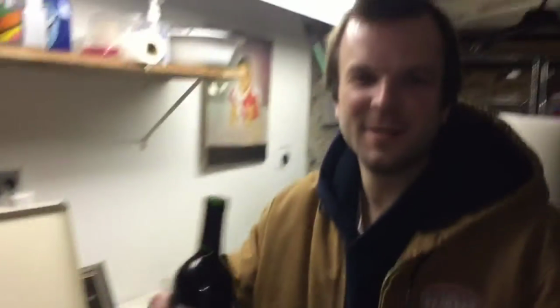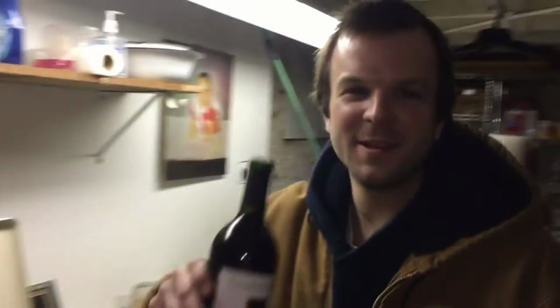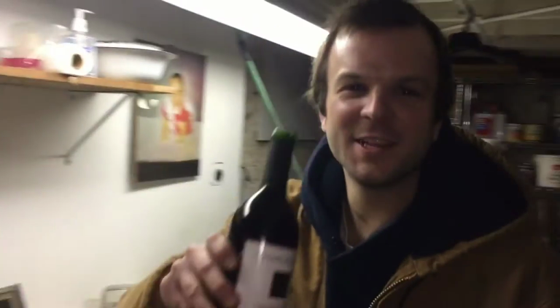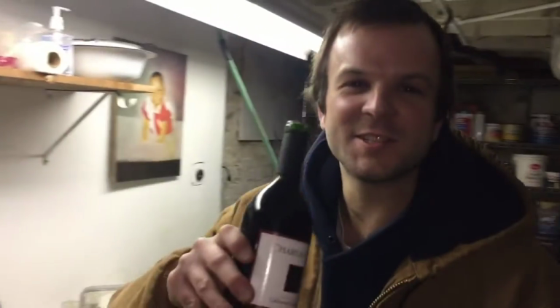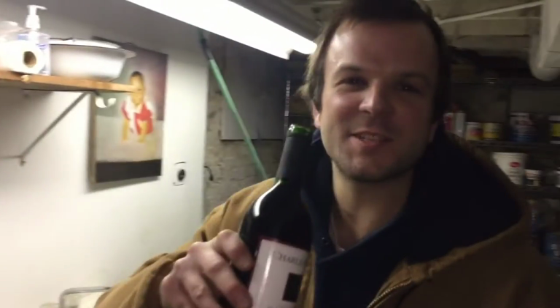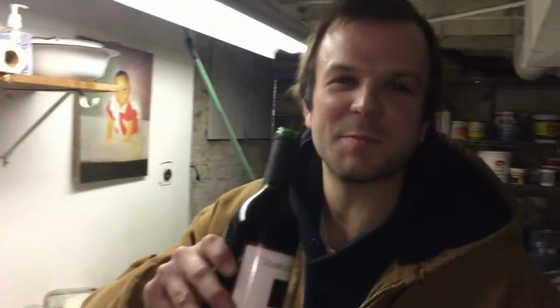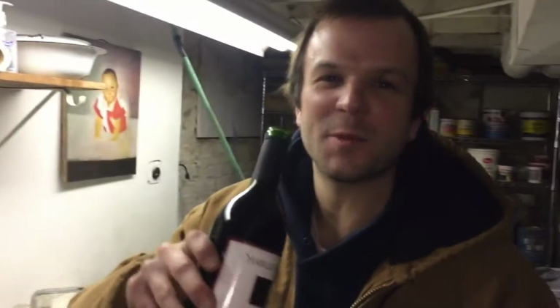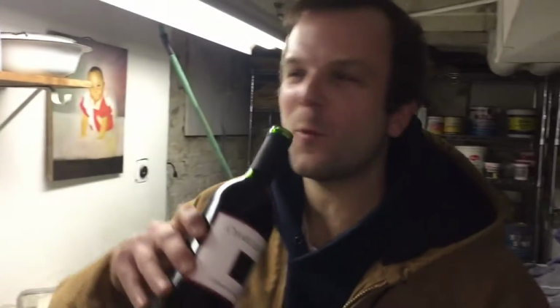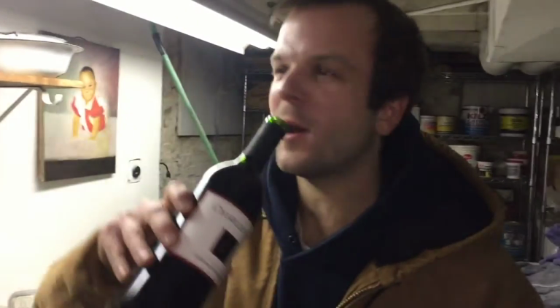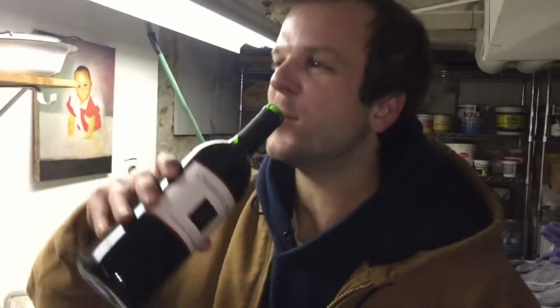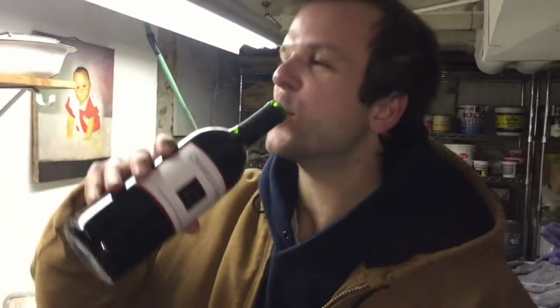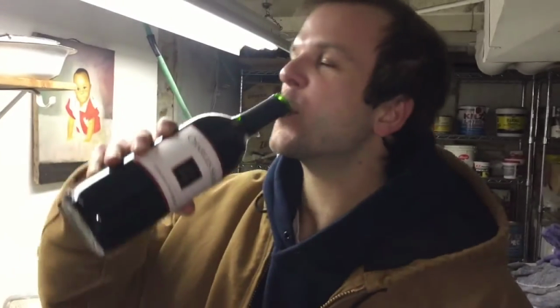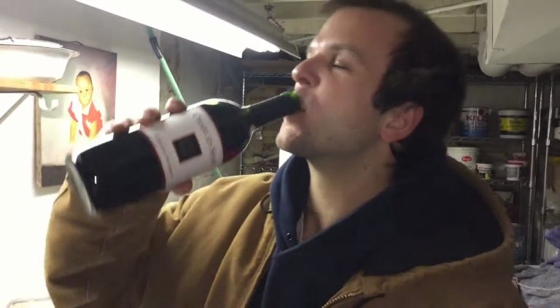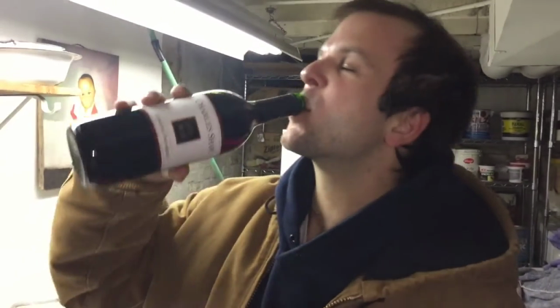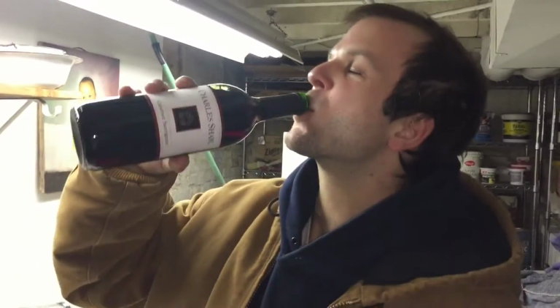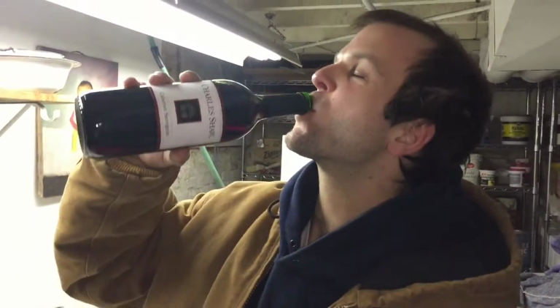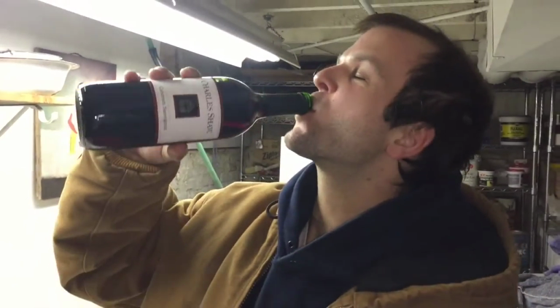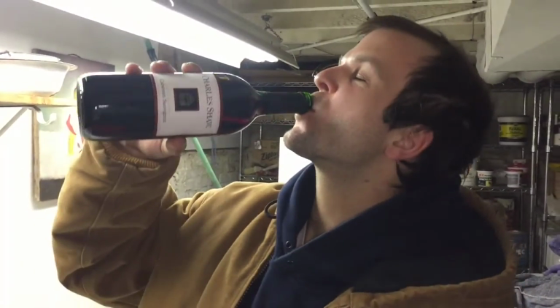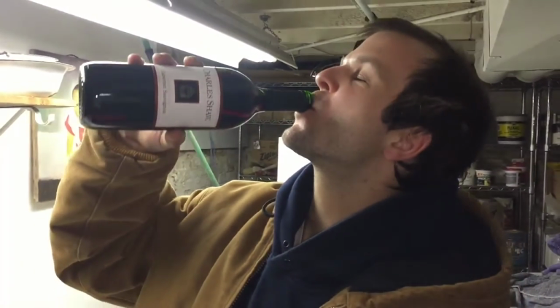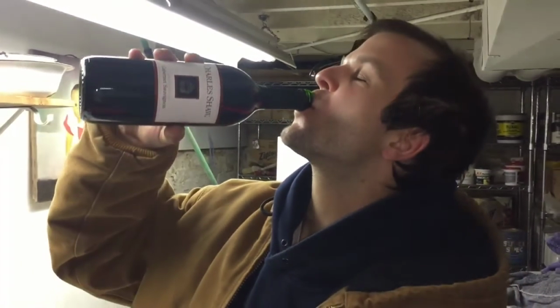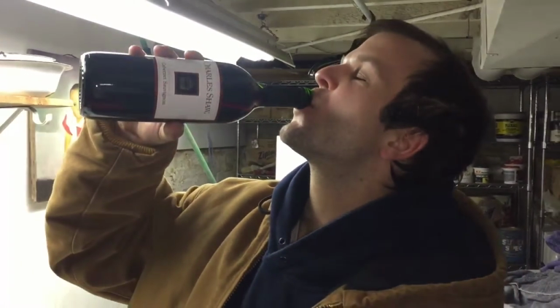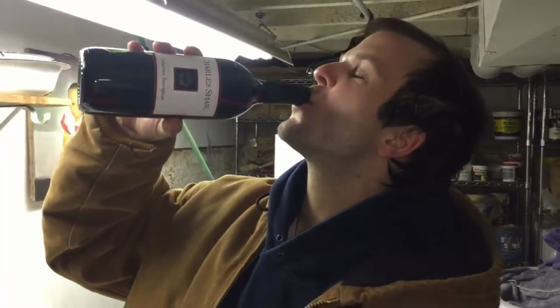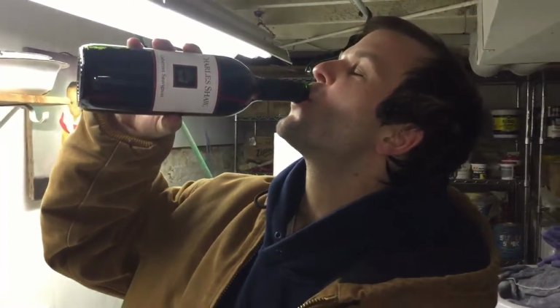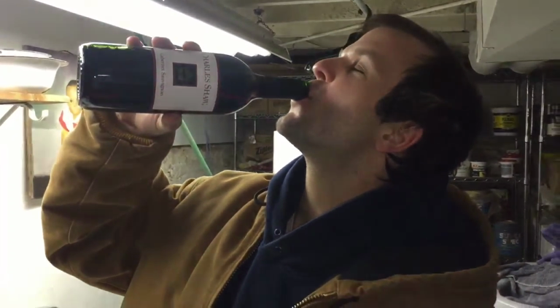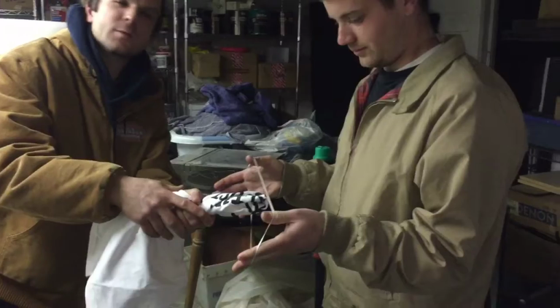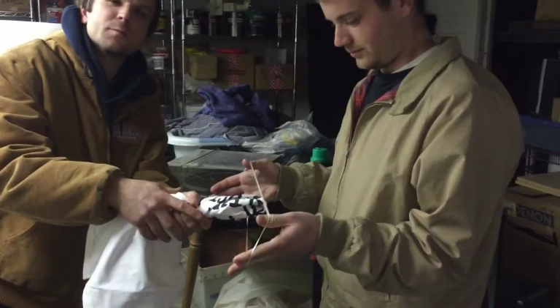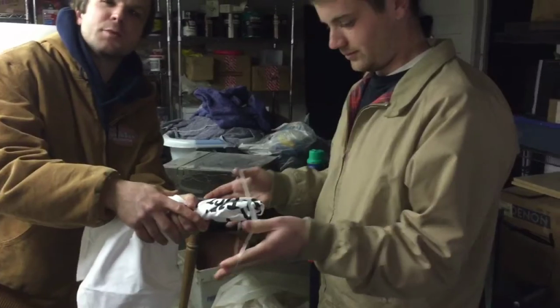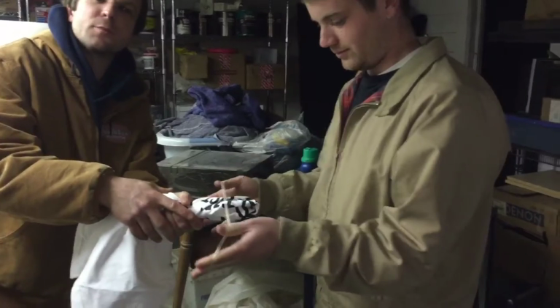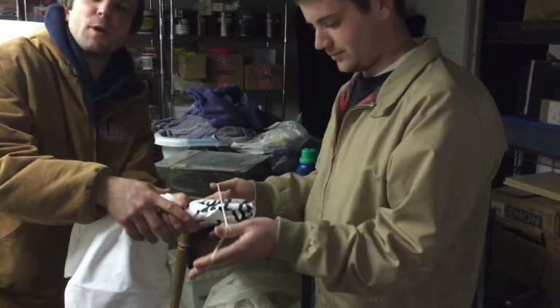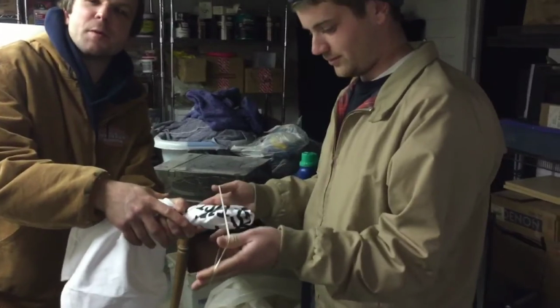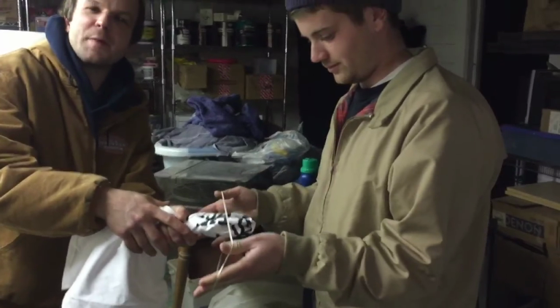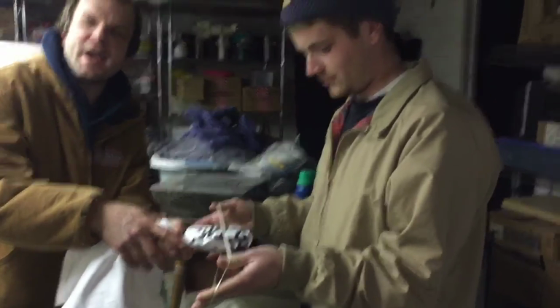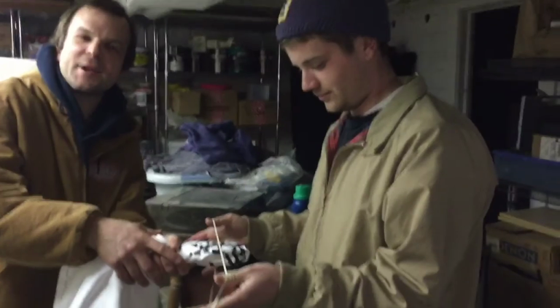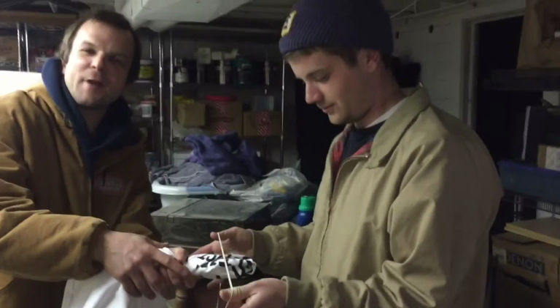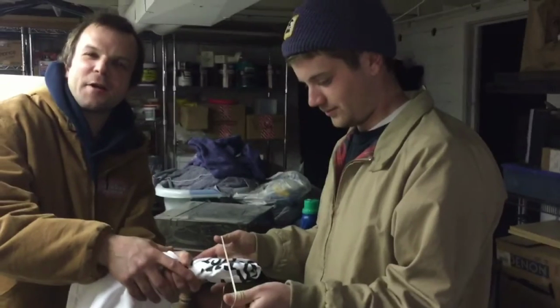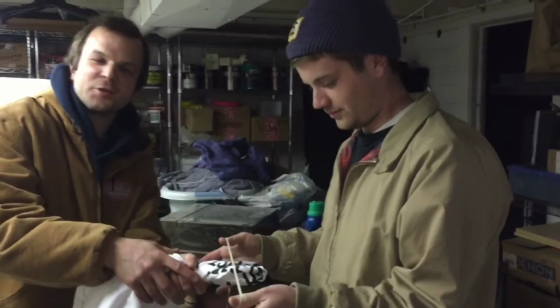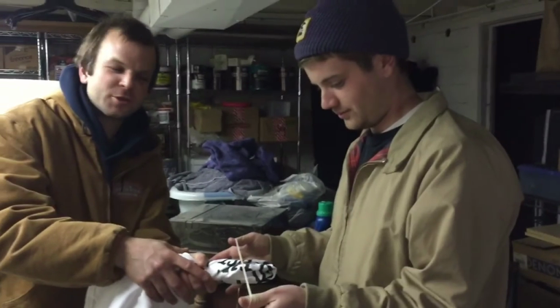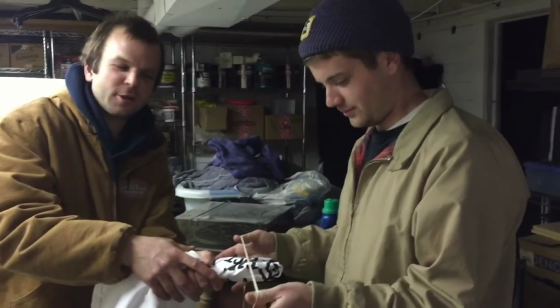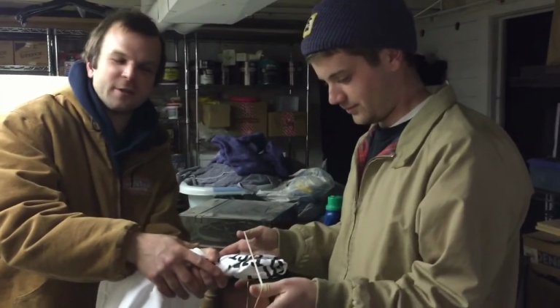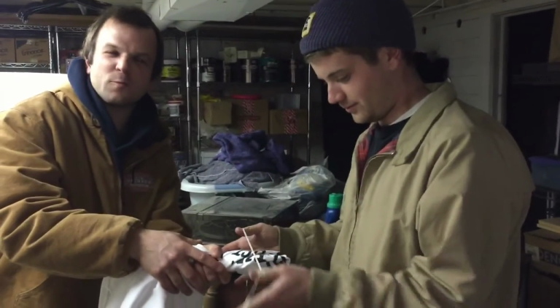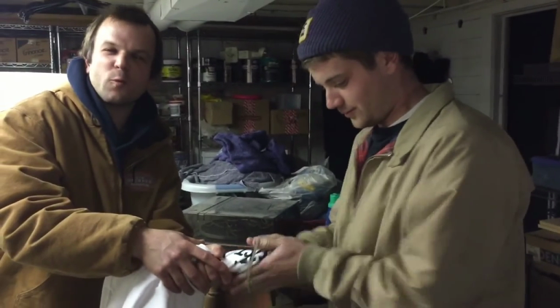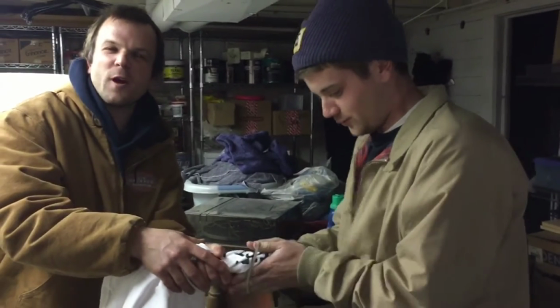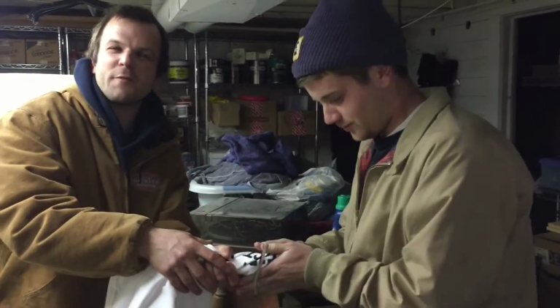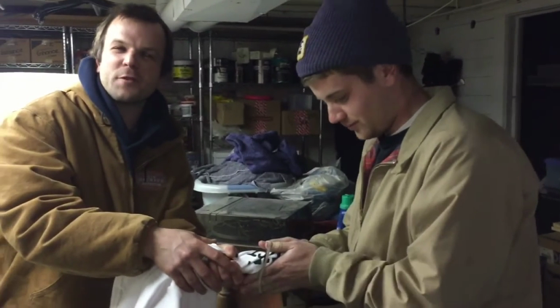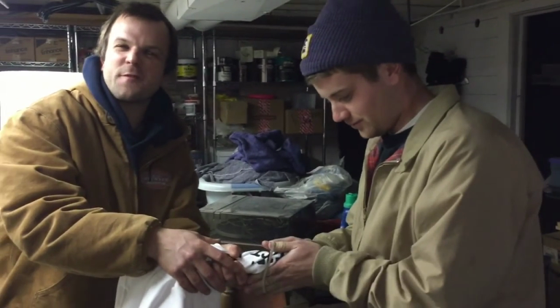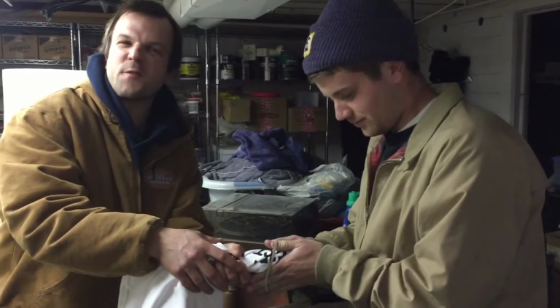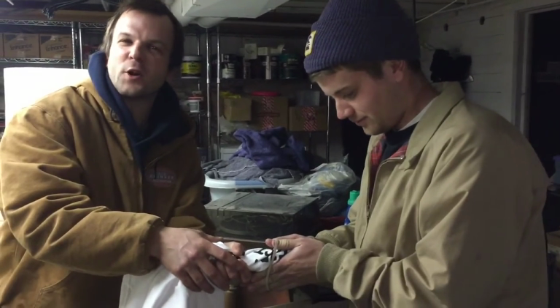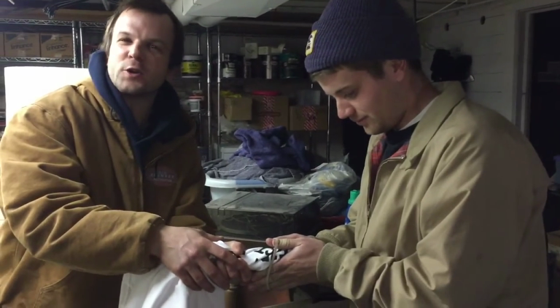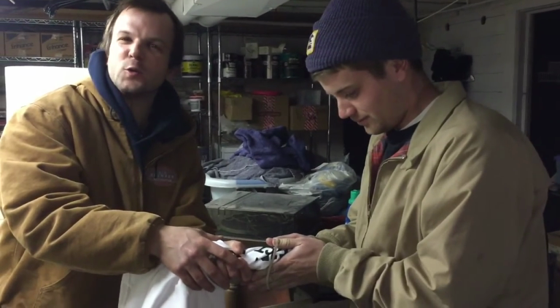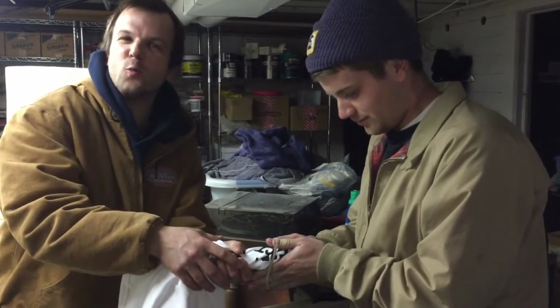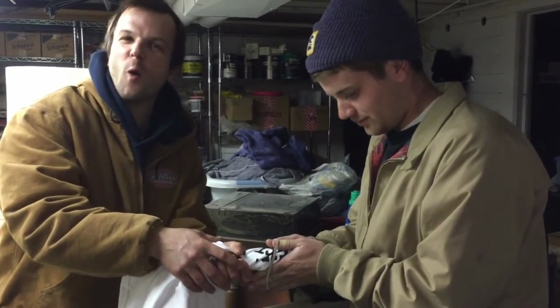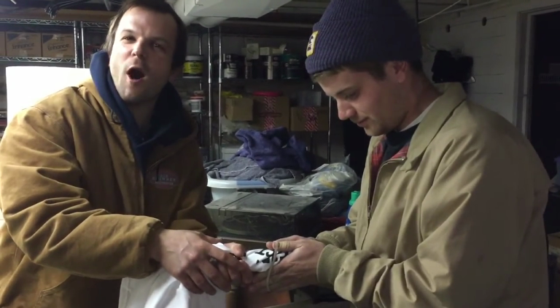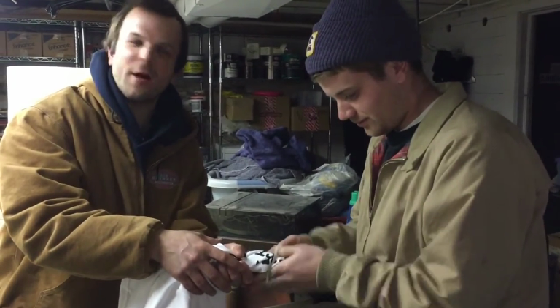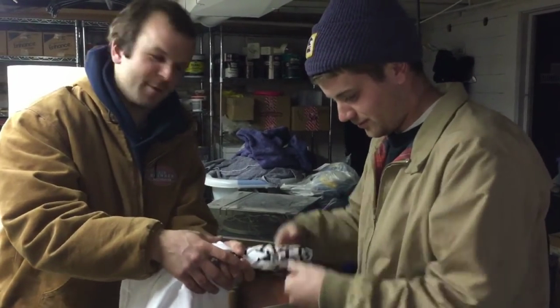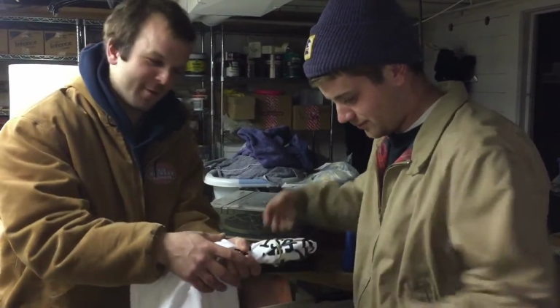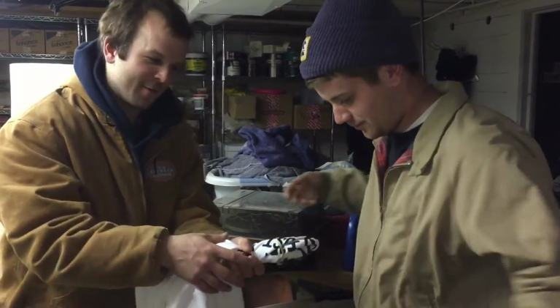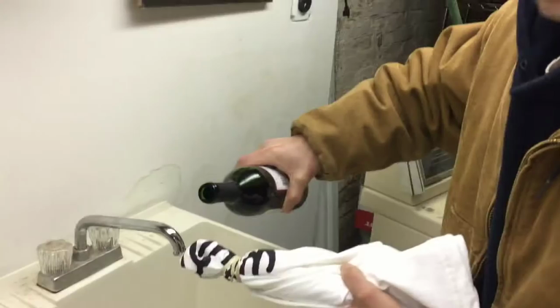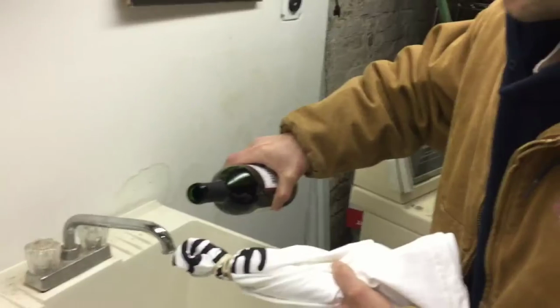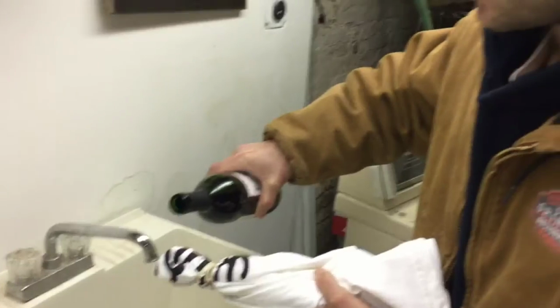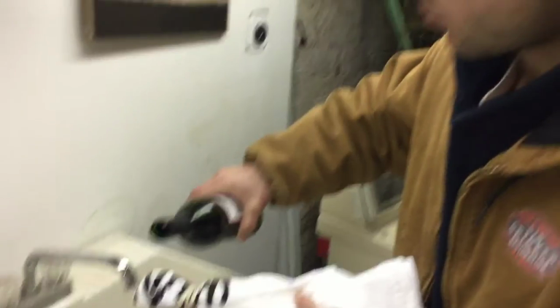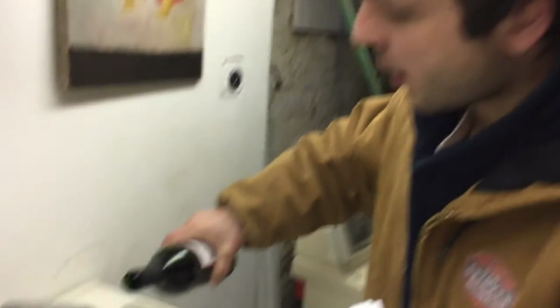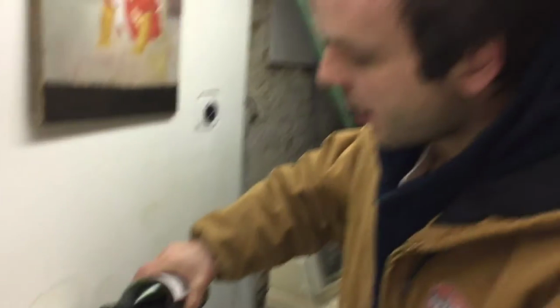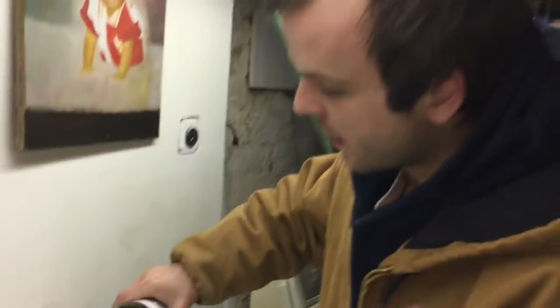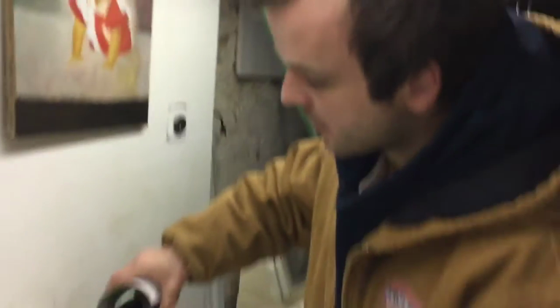Step one, sip the wine. Step two, put a rubber band around the shirt wherever the fuck you want. Little bit of wine.